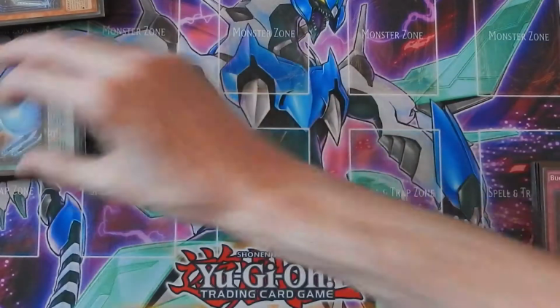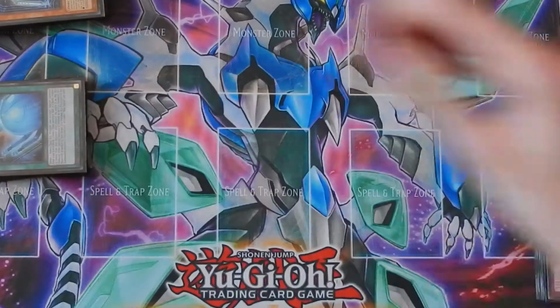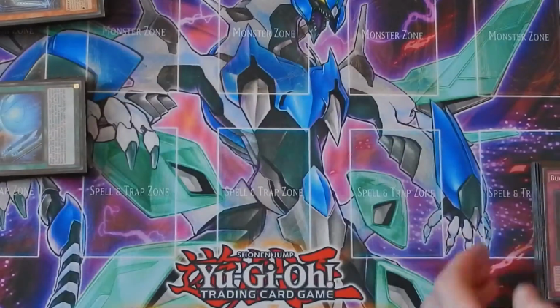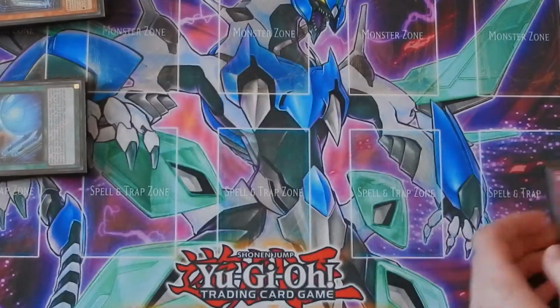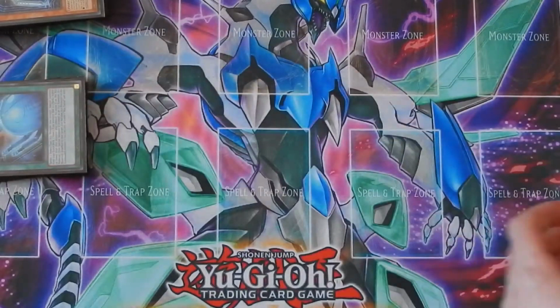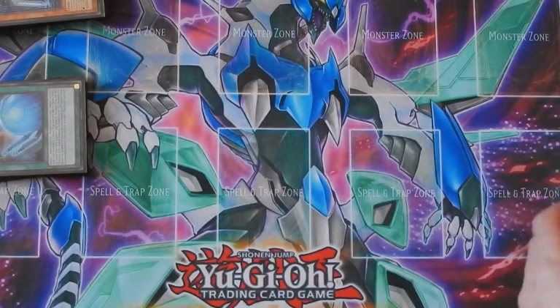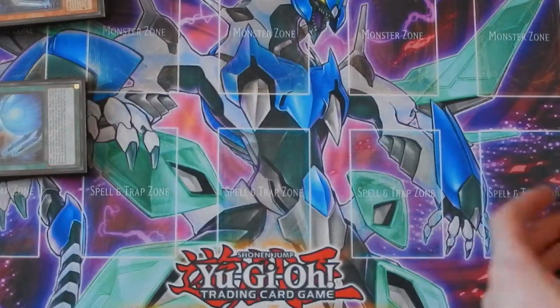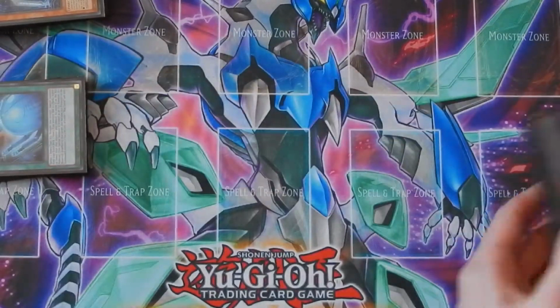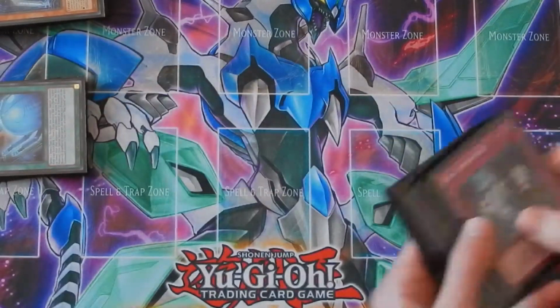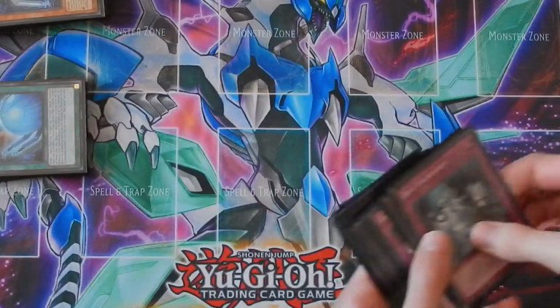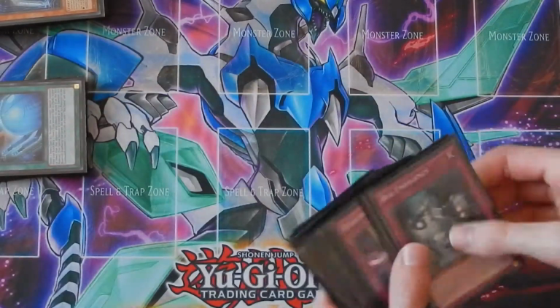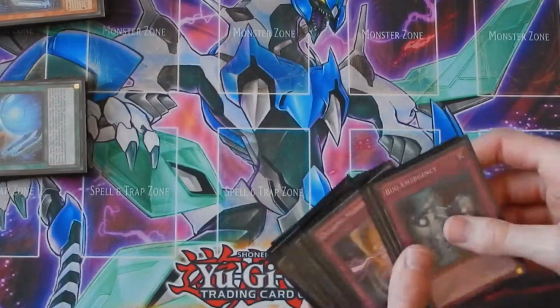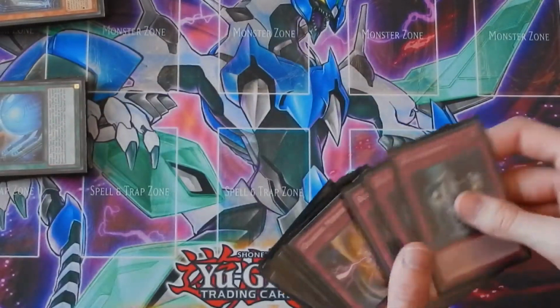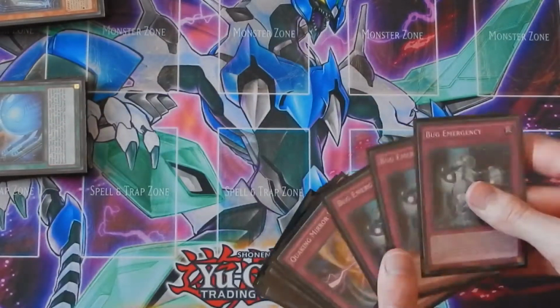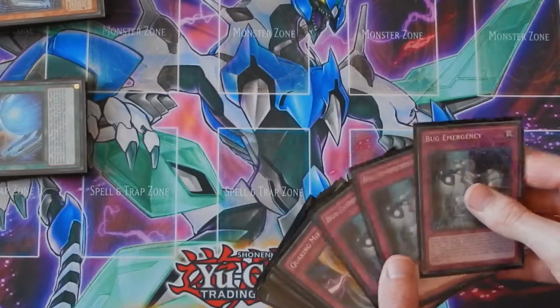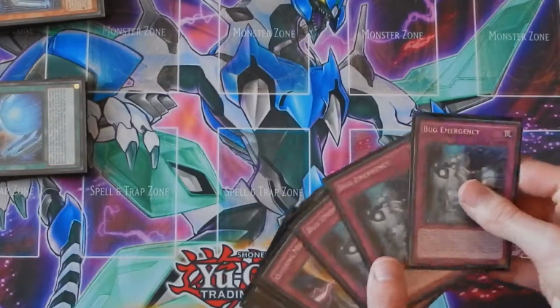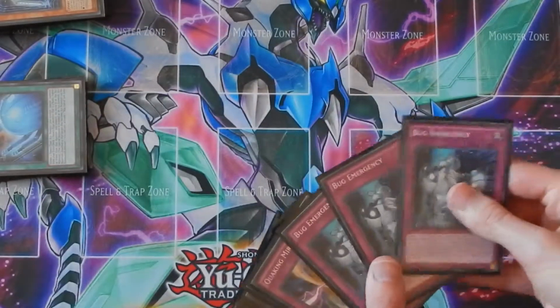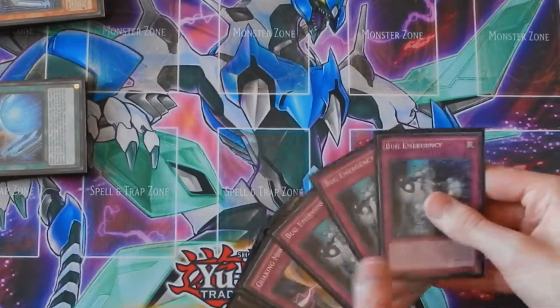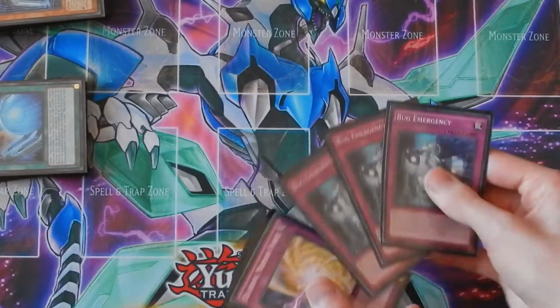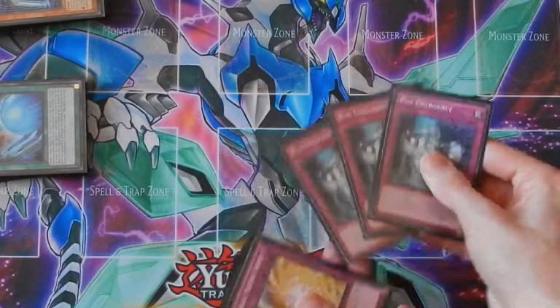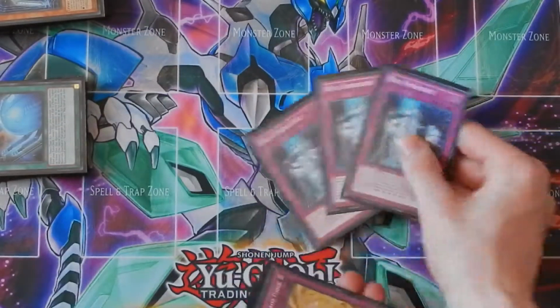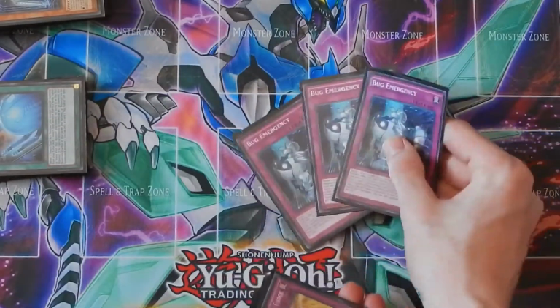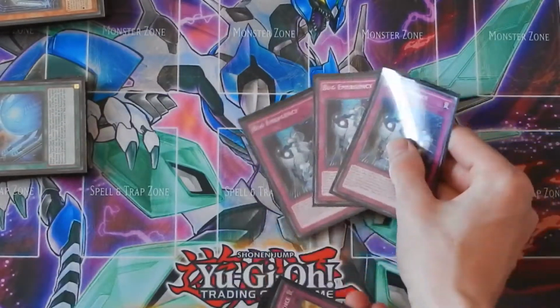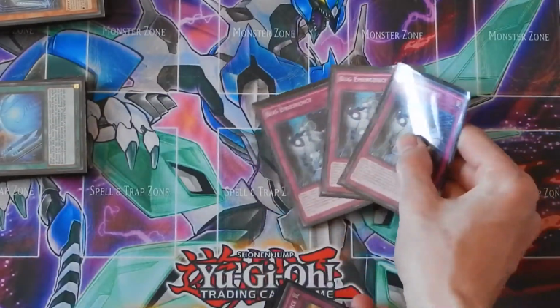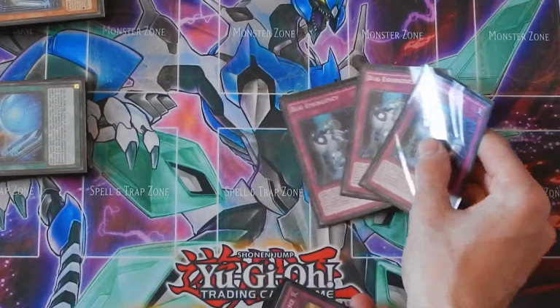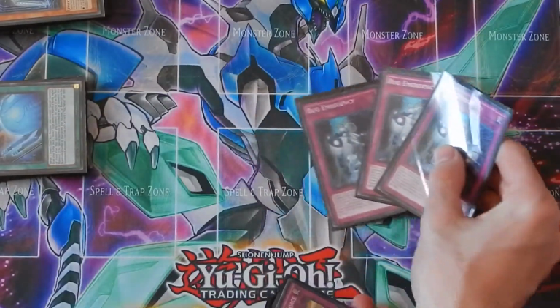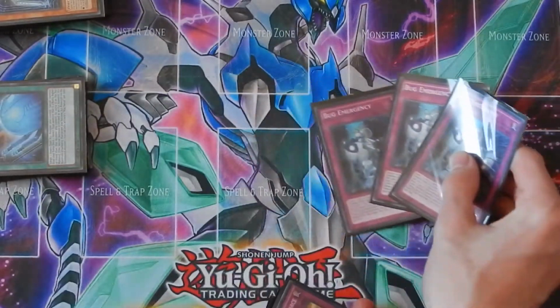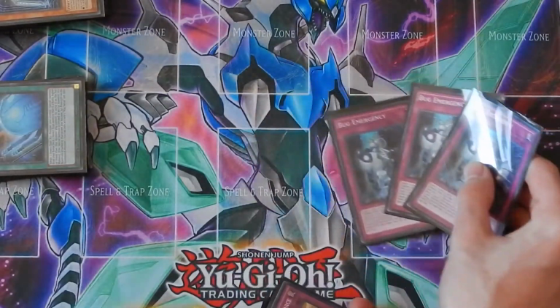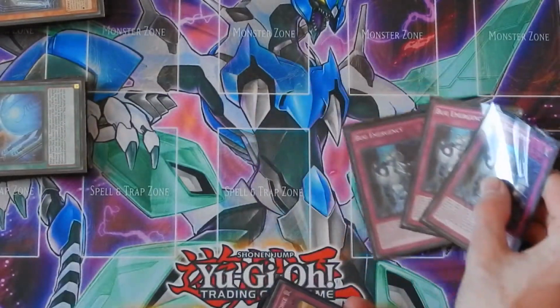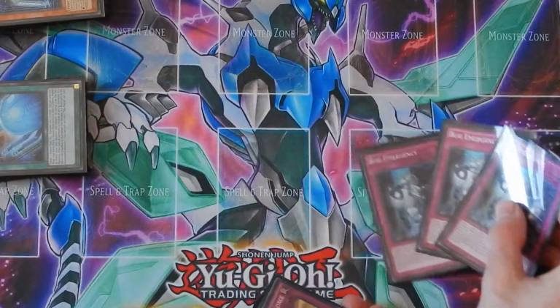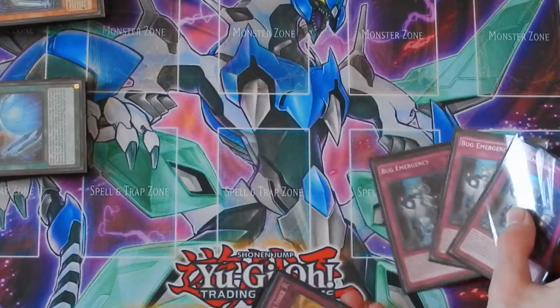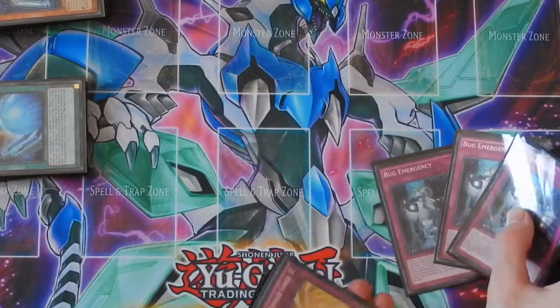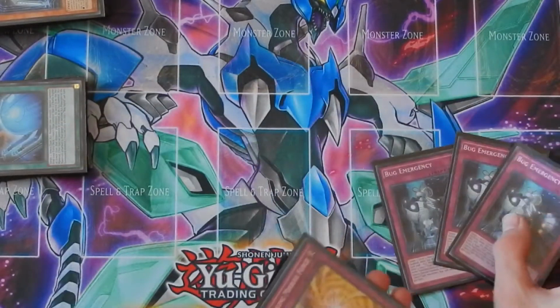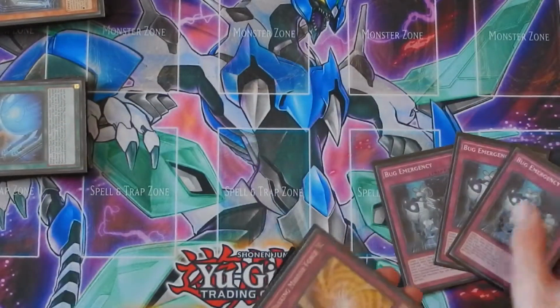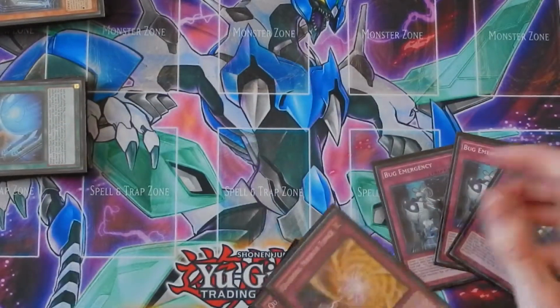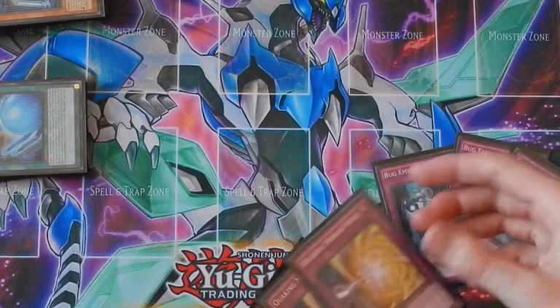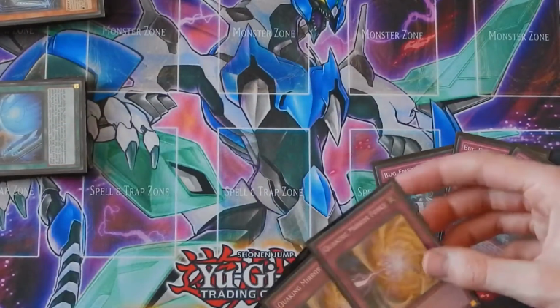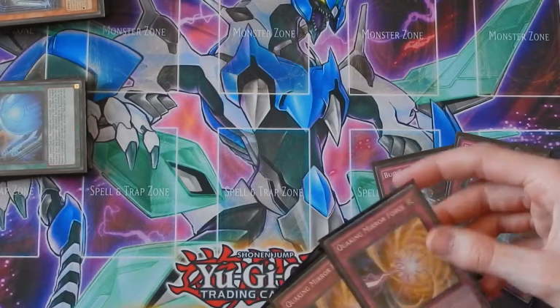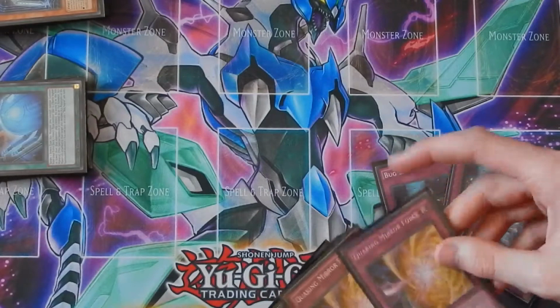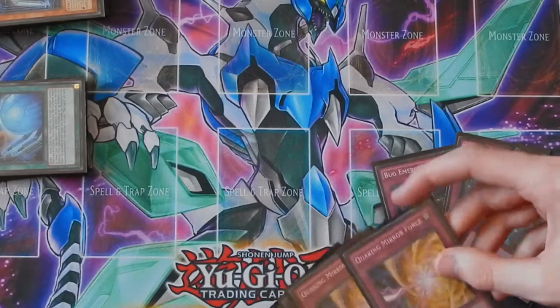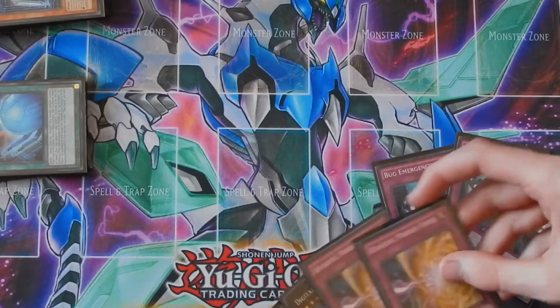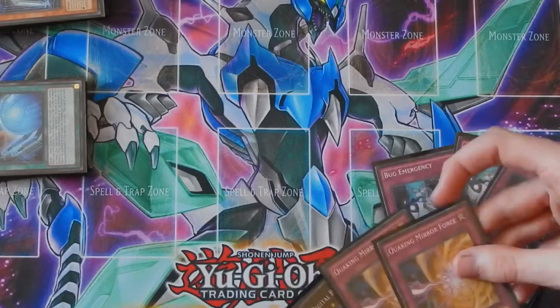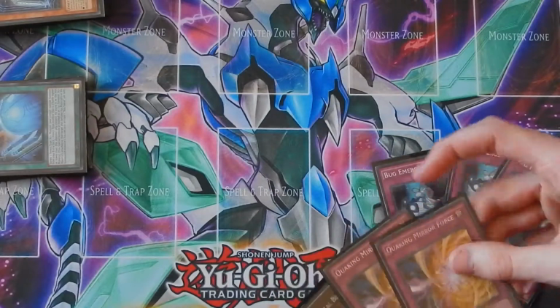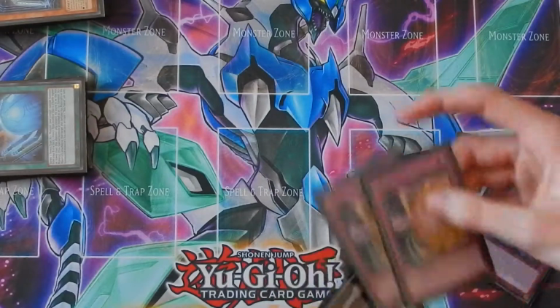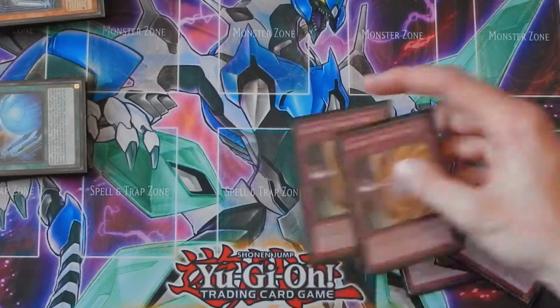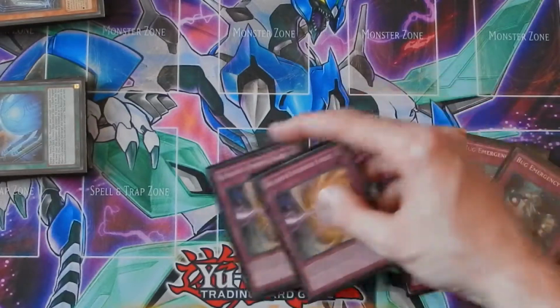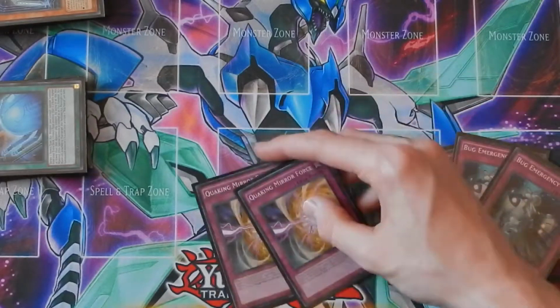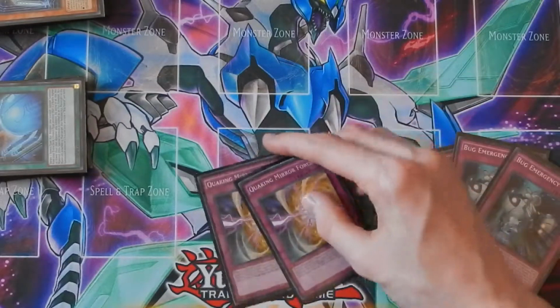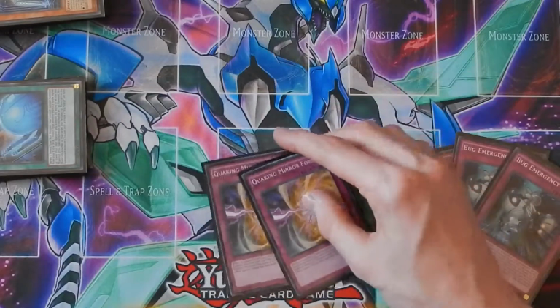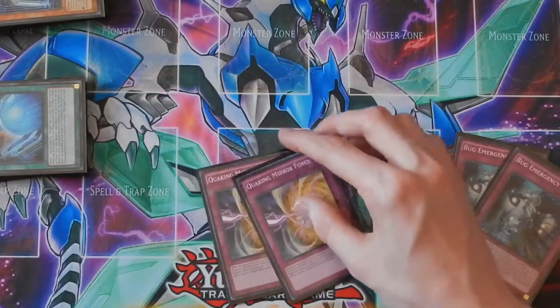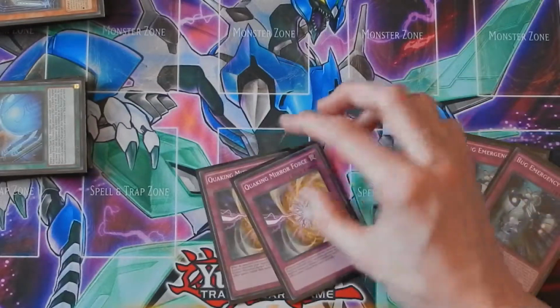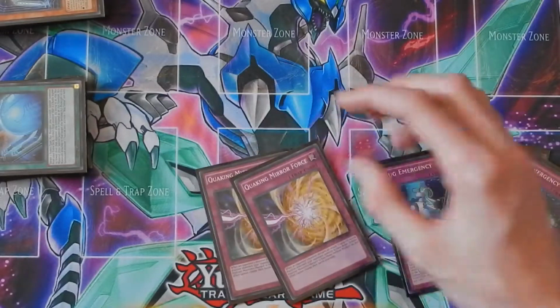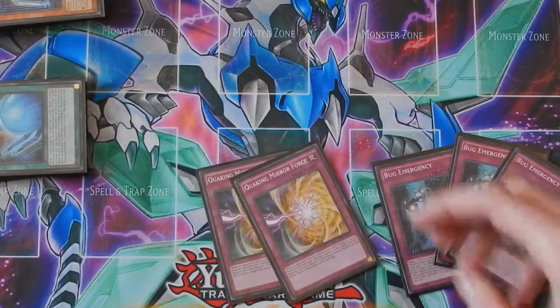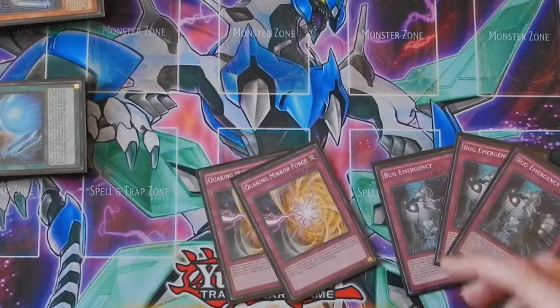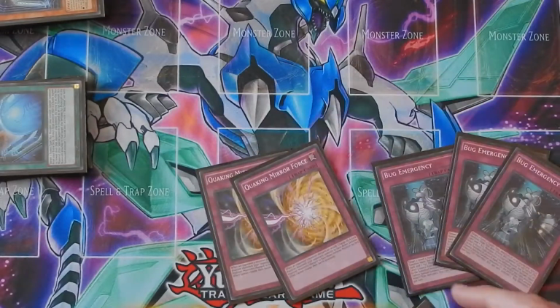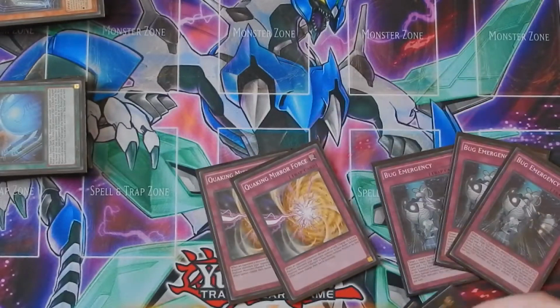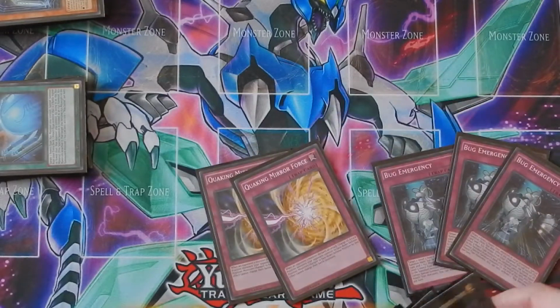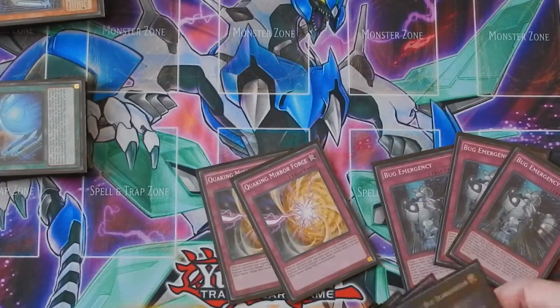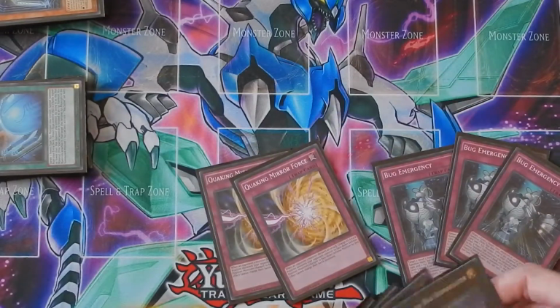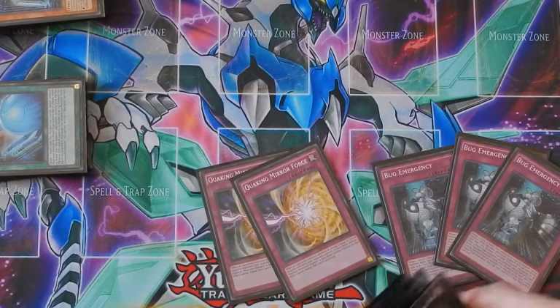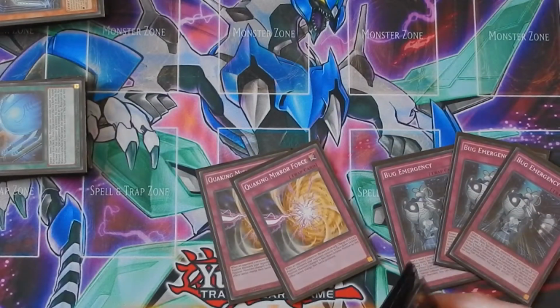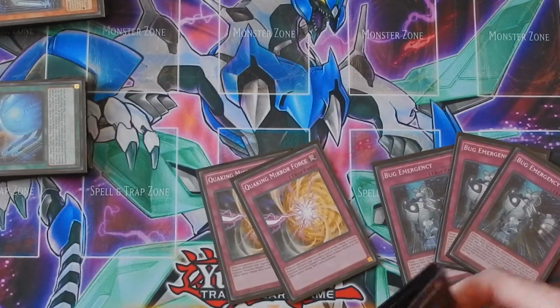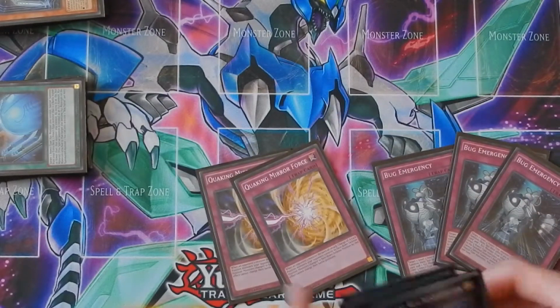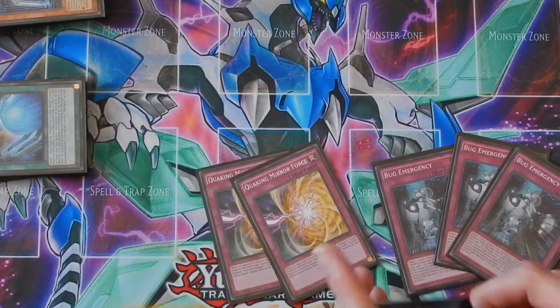For traps, we have three copies of Bug Emergency, two copies of Quick Mirror Force, and that is all for the traps.